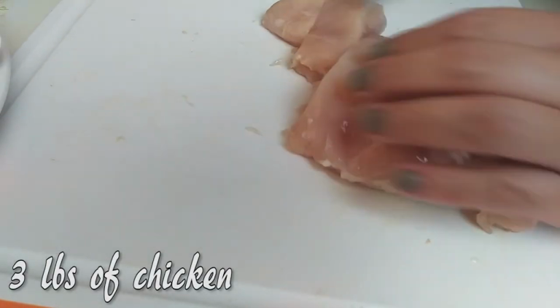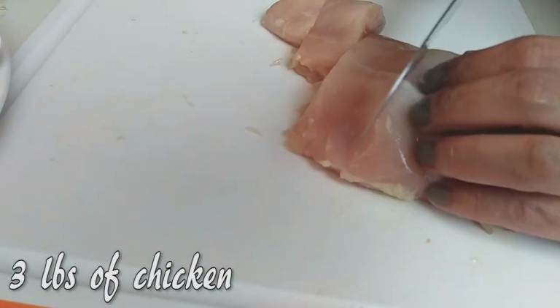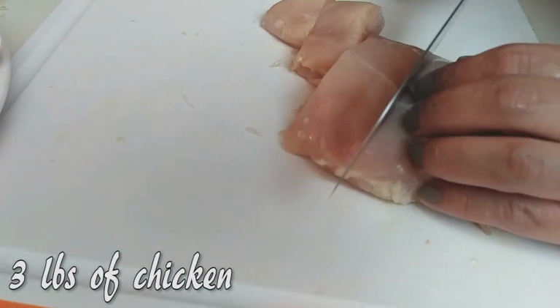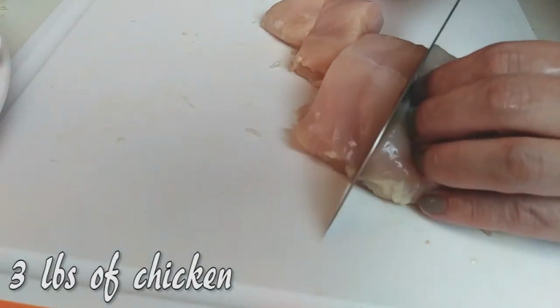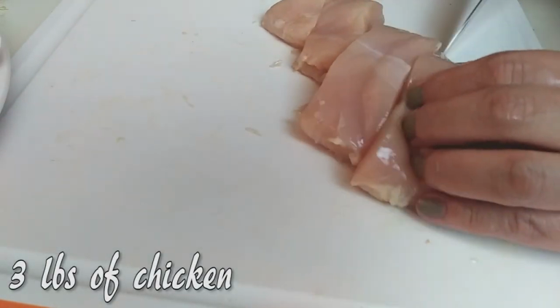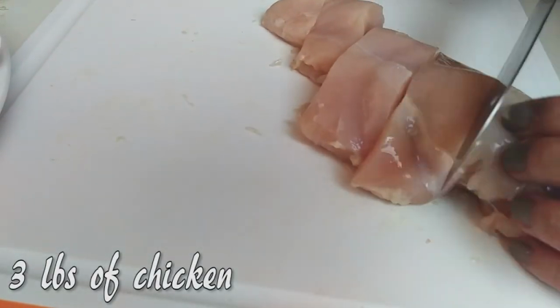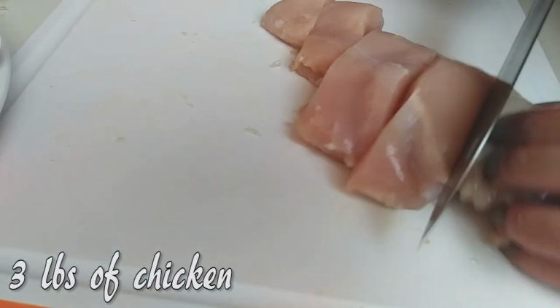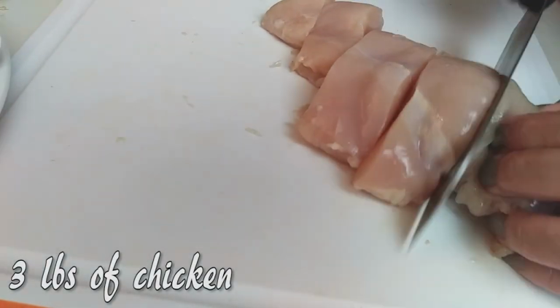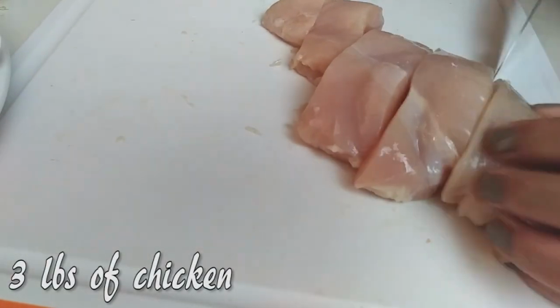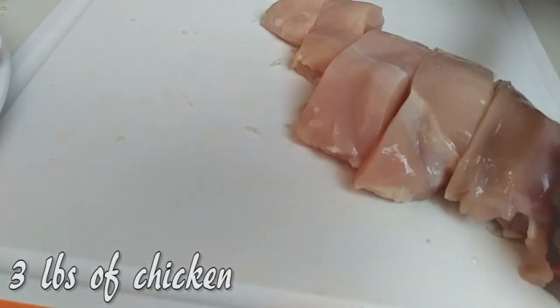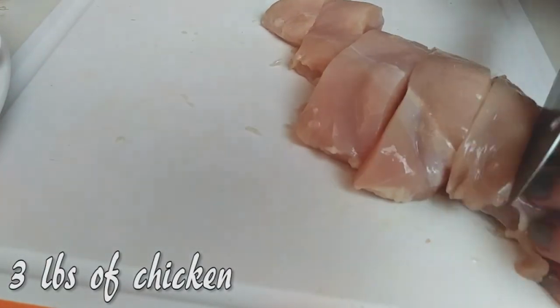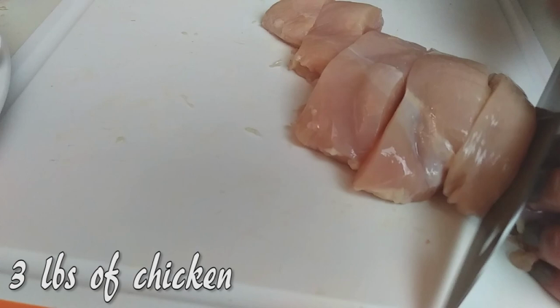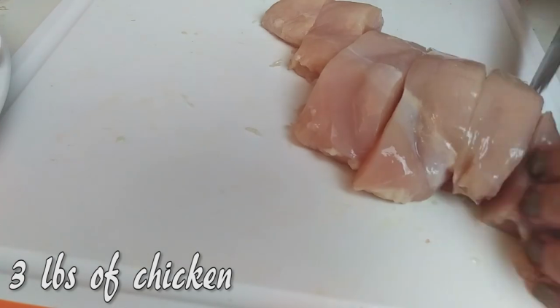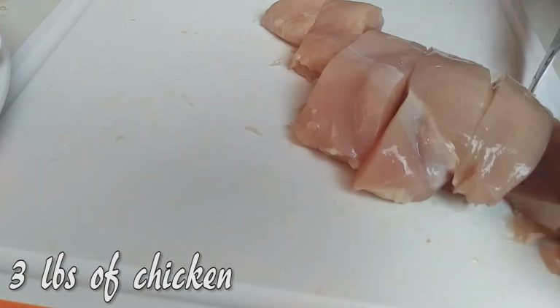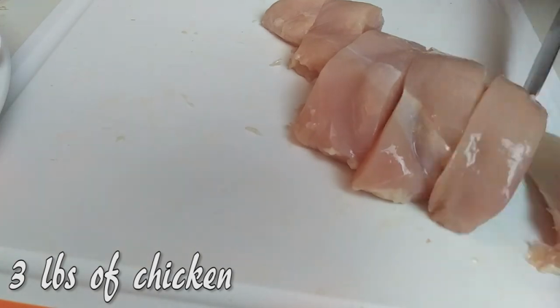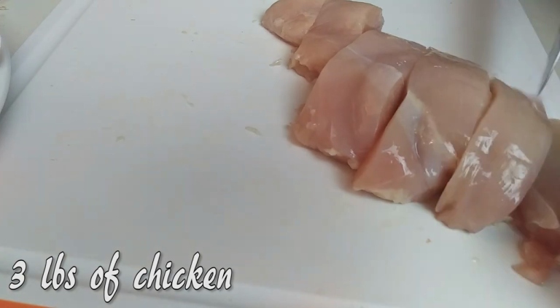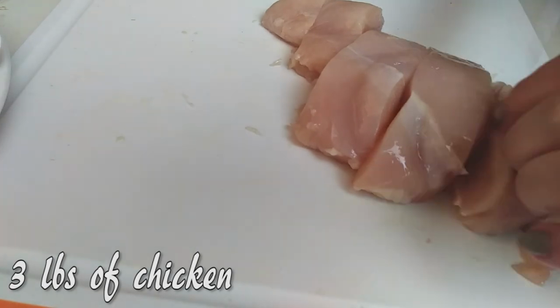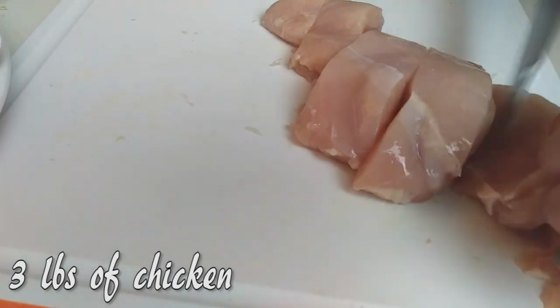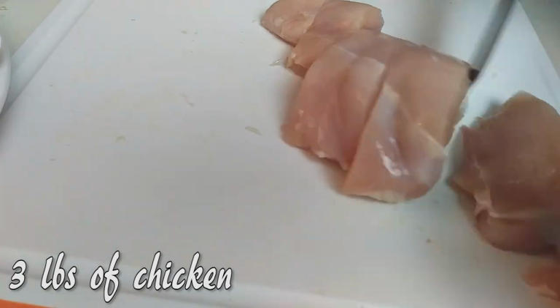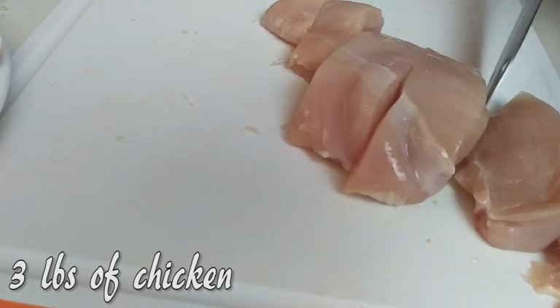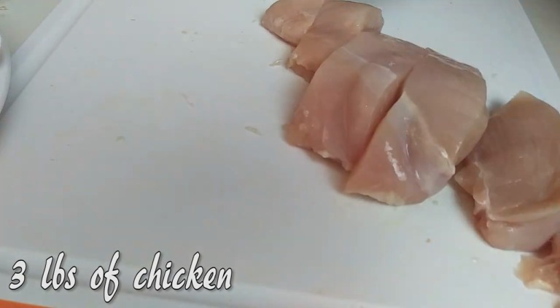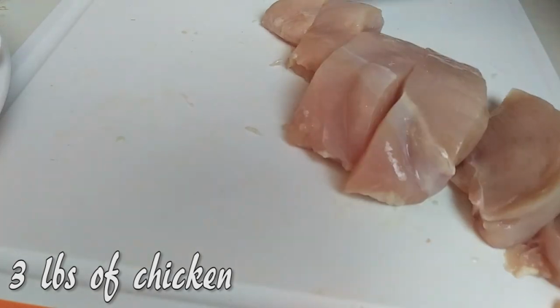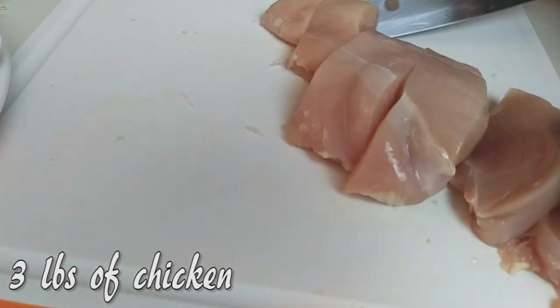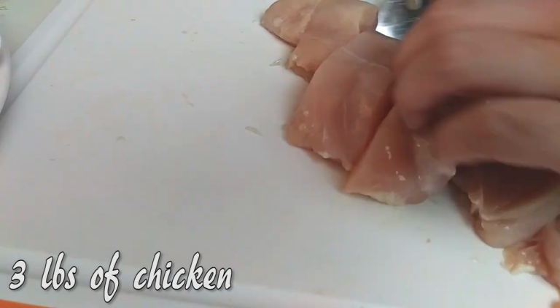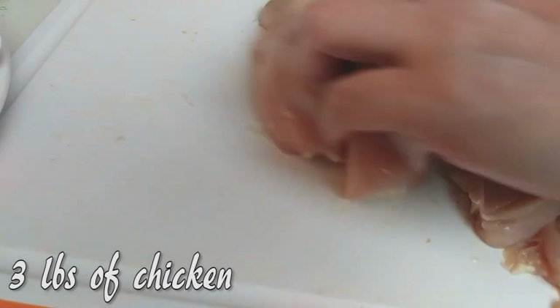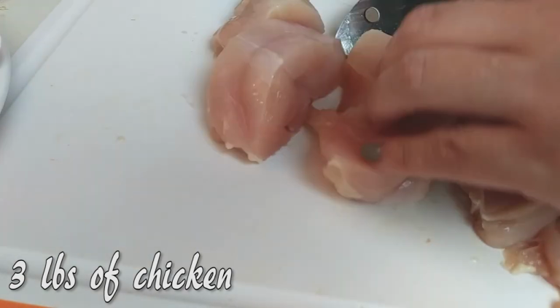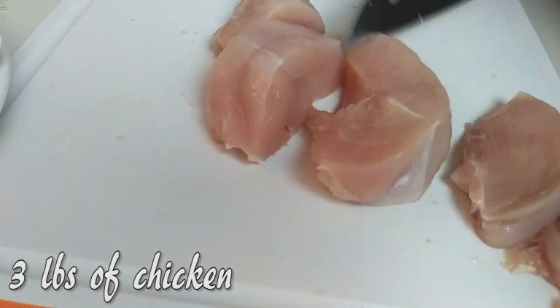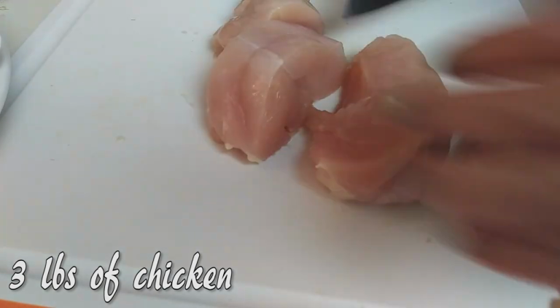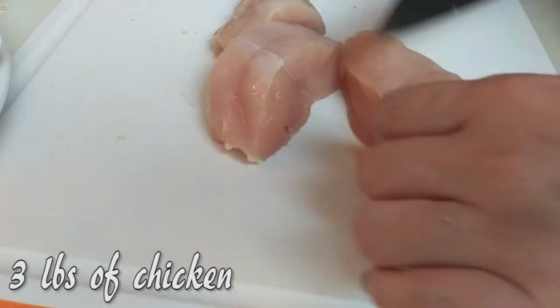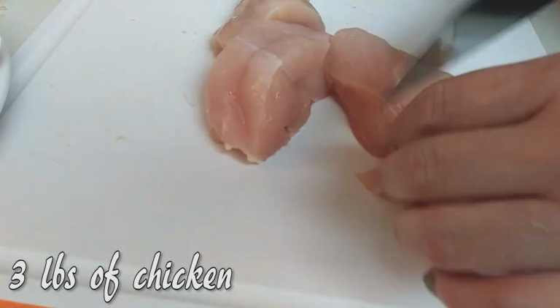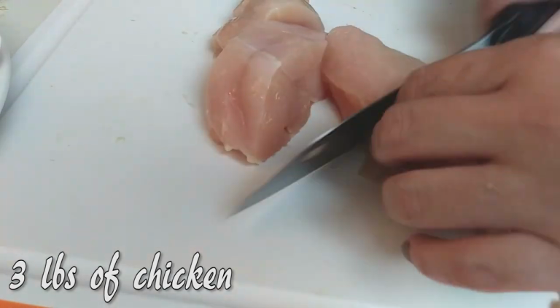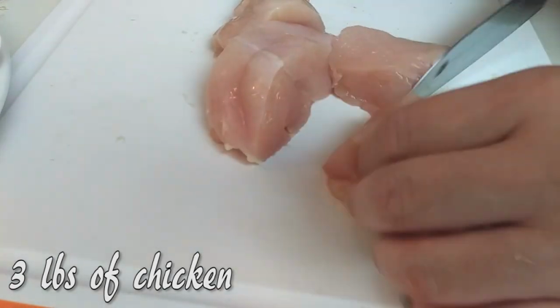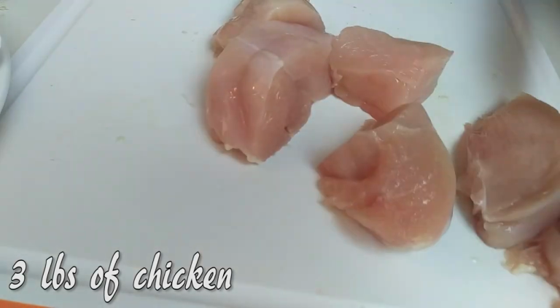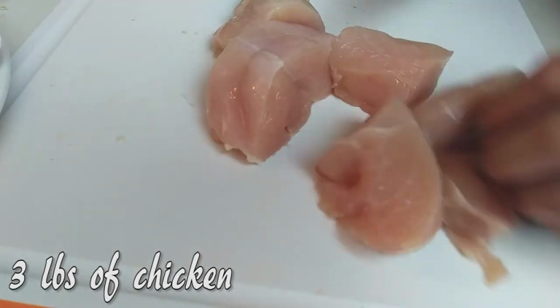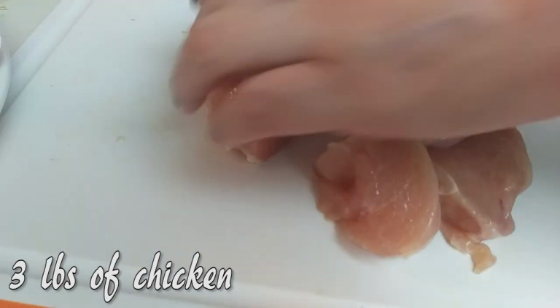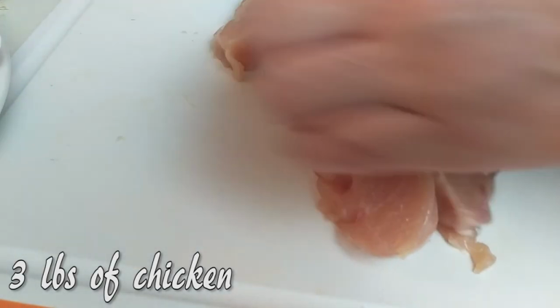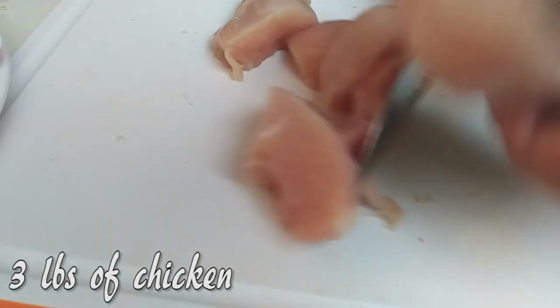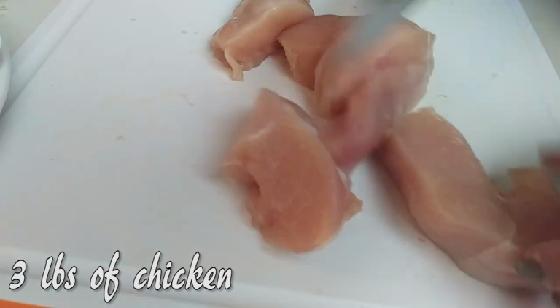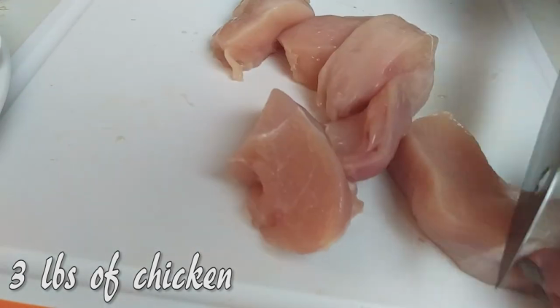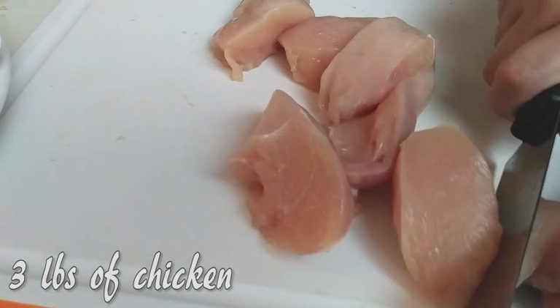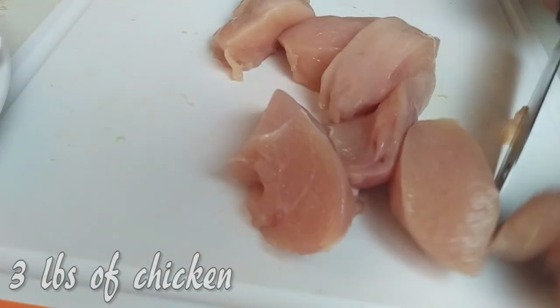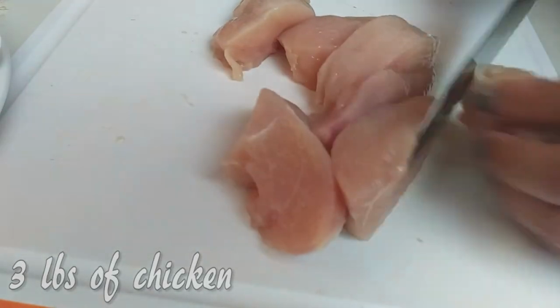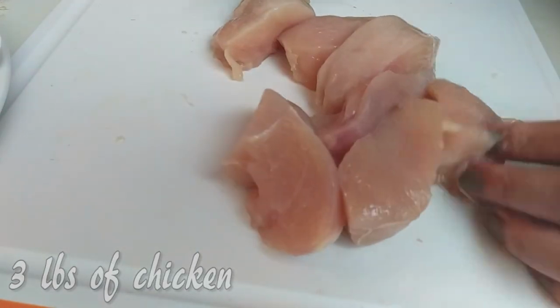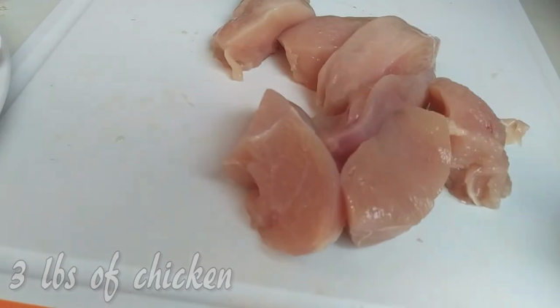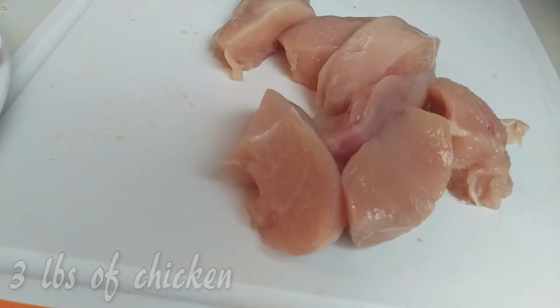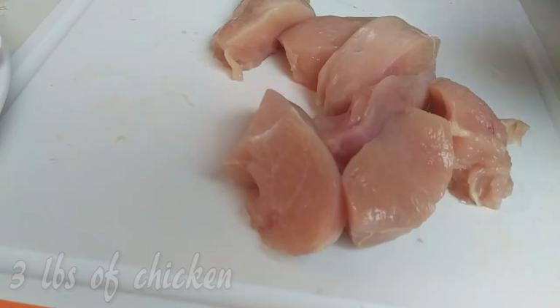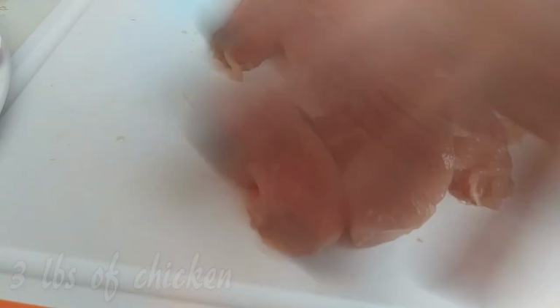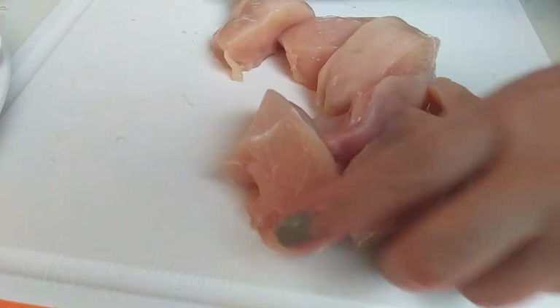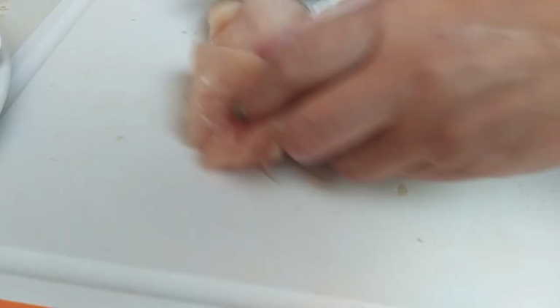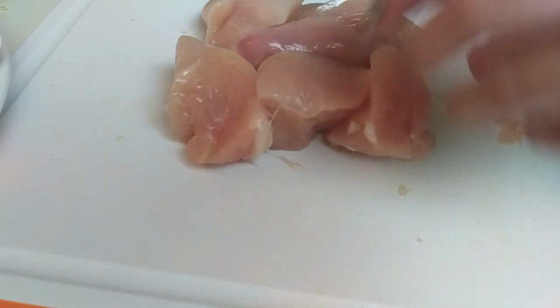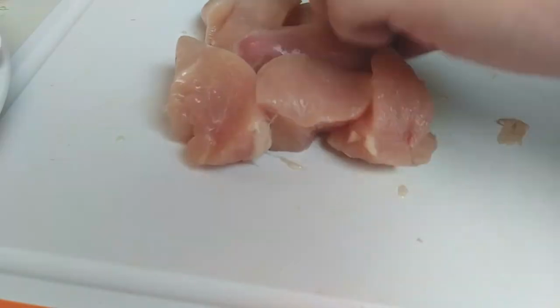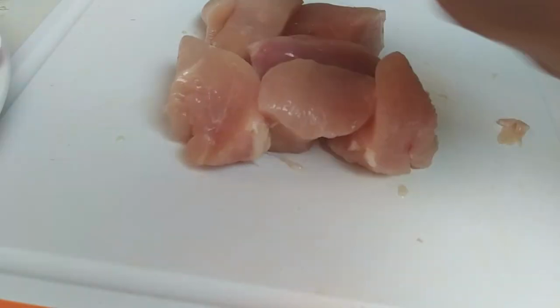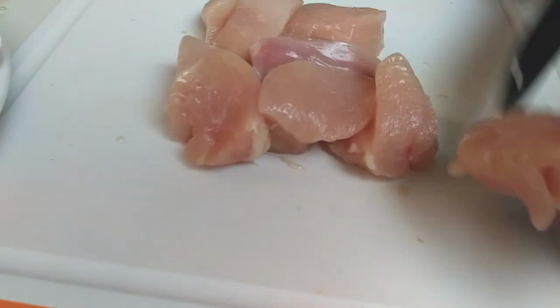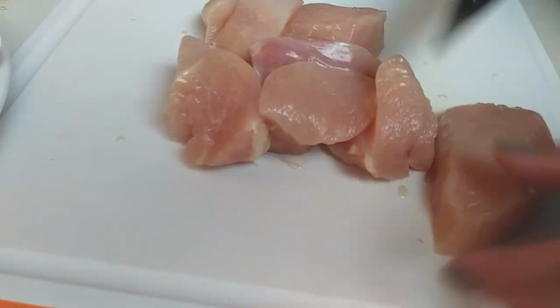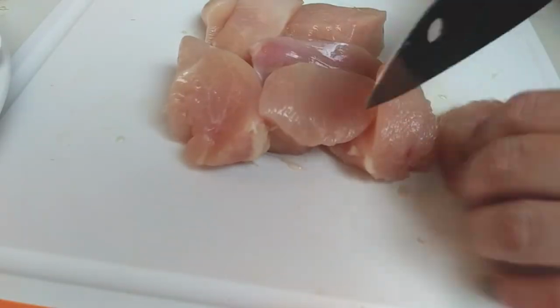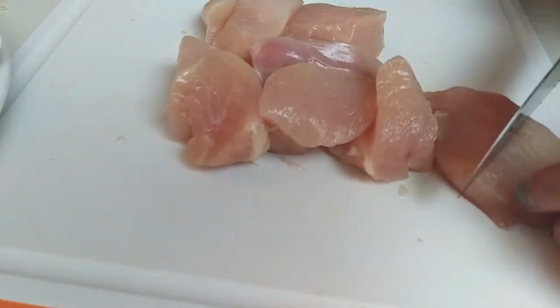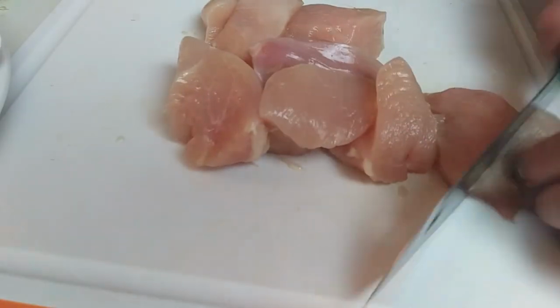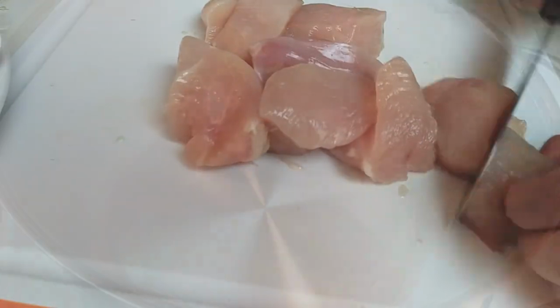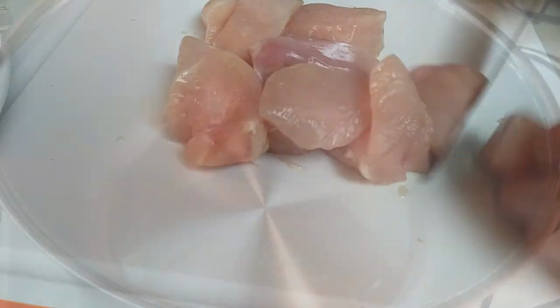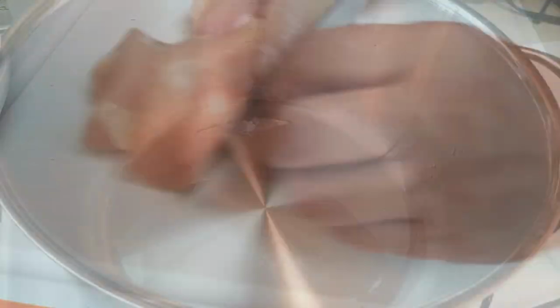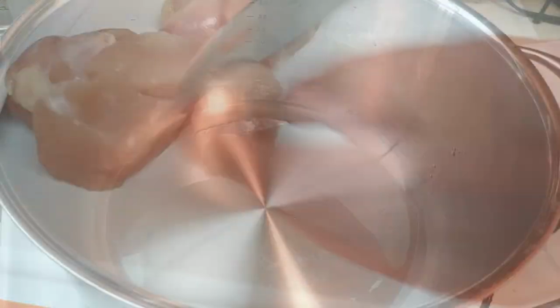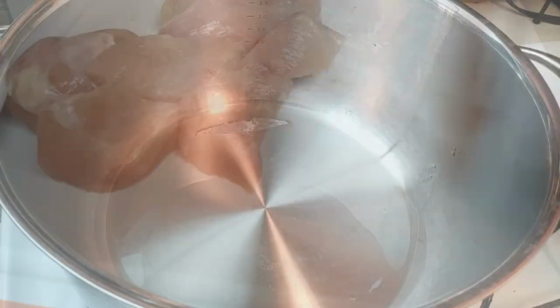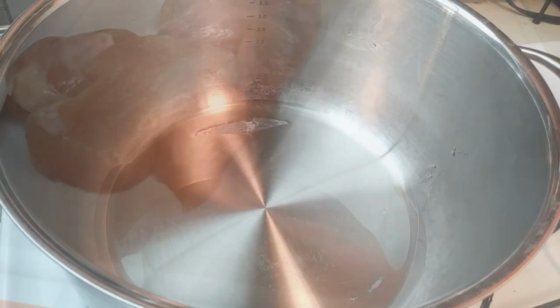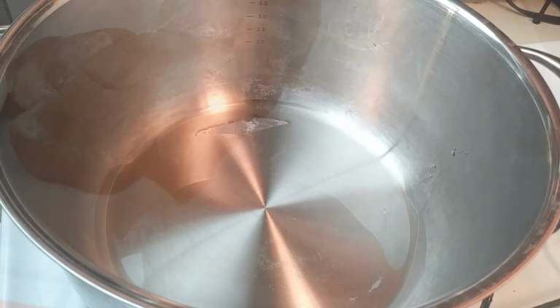For the chicken you can use chicken thighs. I used chicken breast because that's what I had. Just cut them into large chunks.